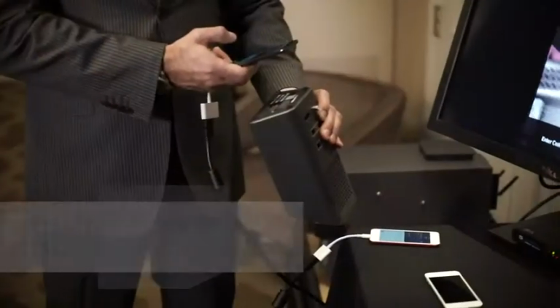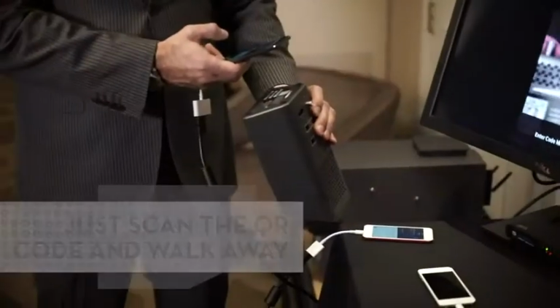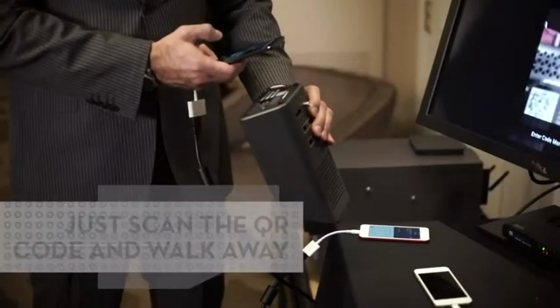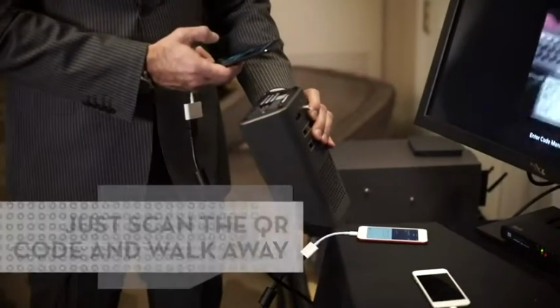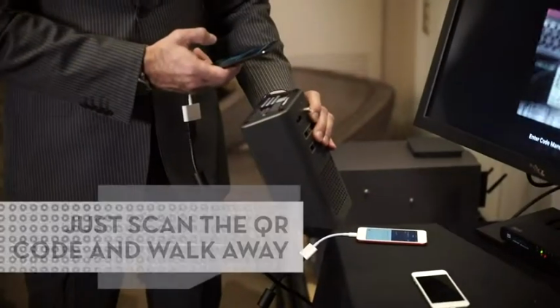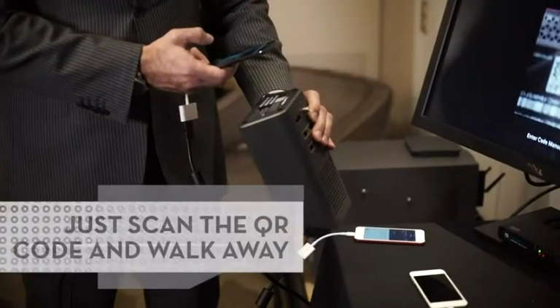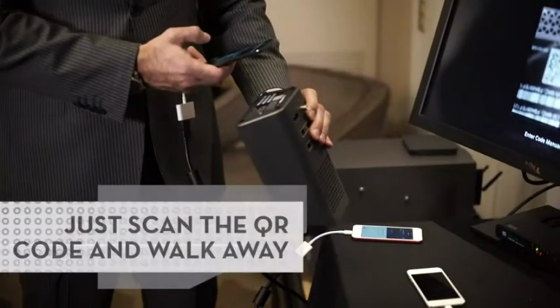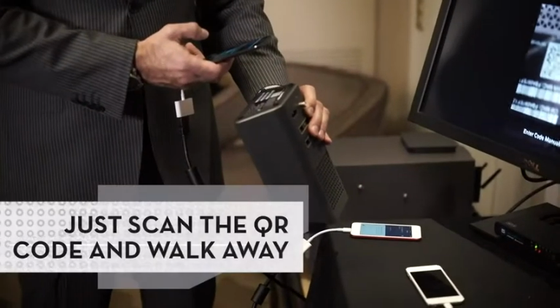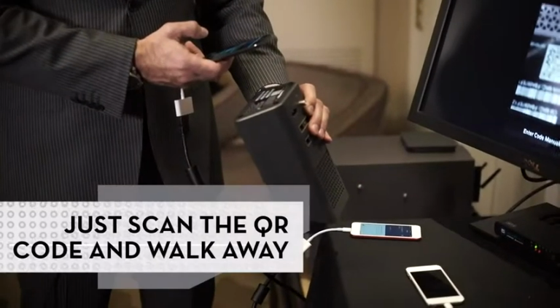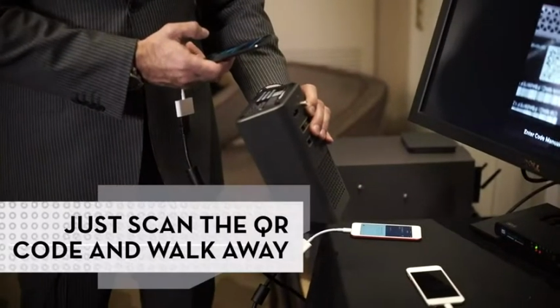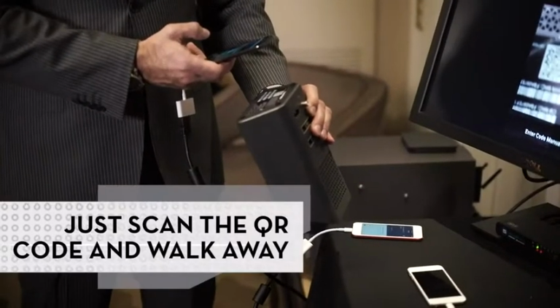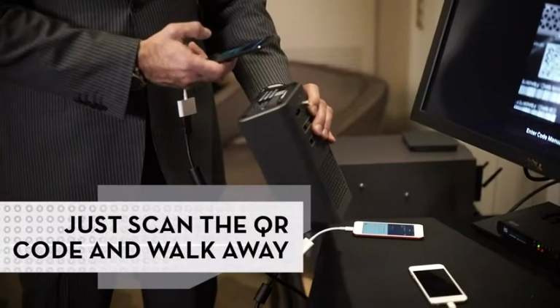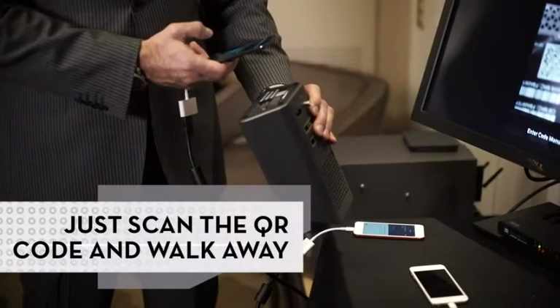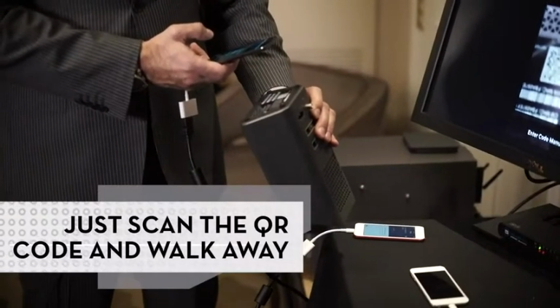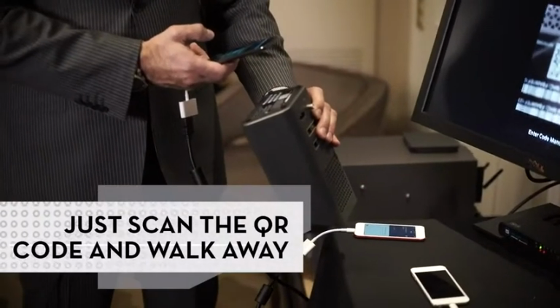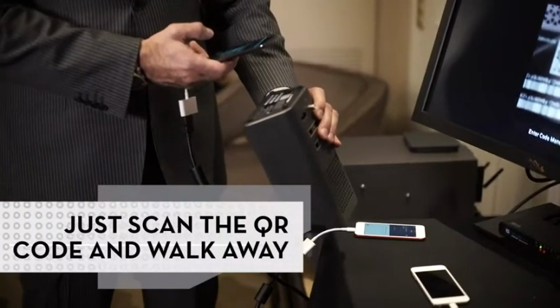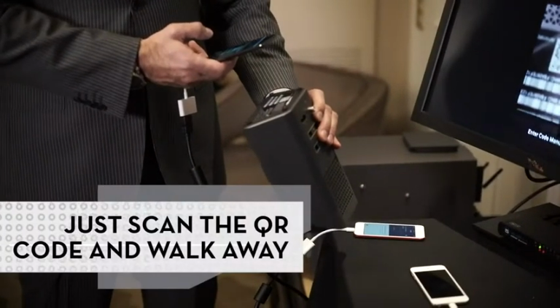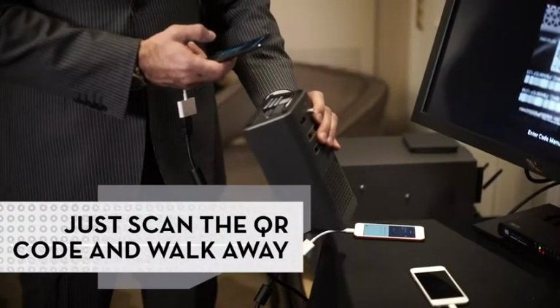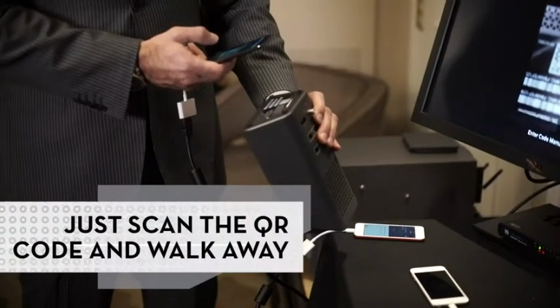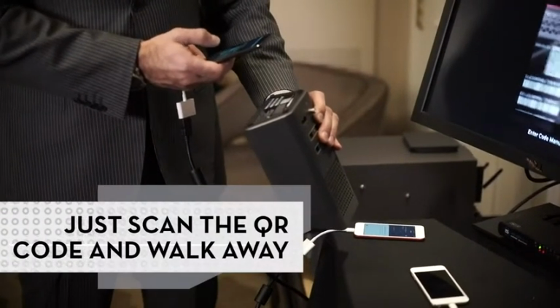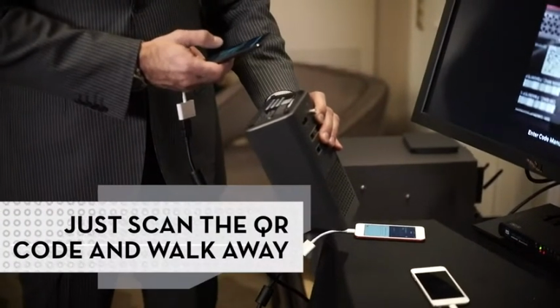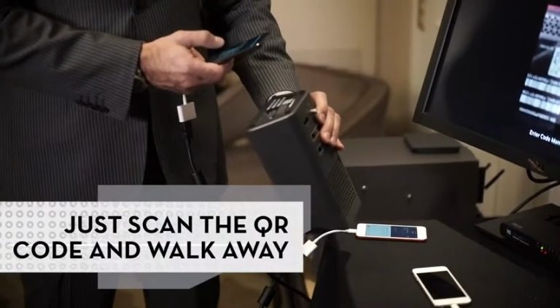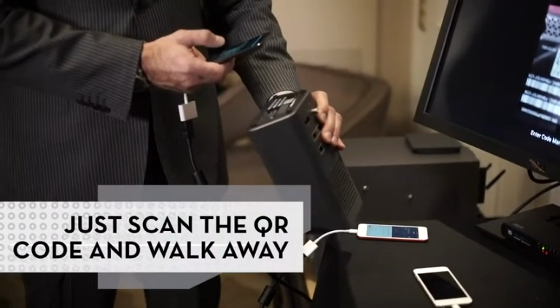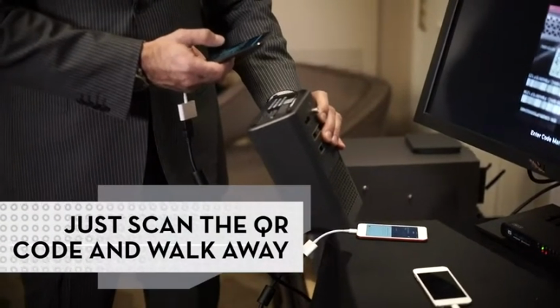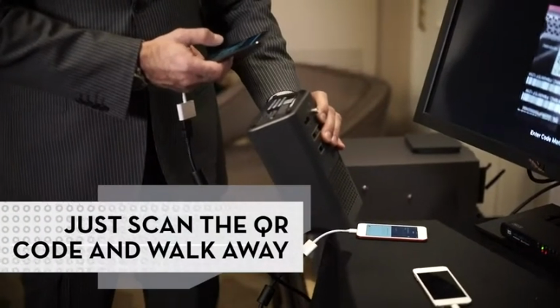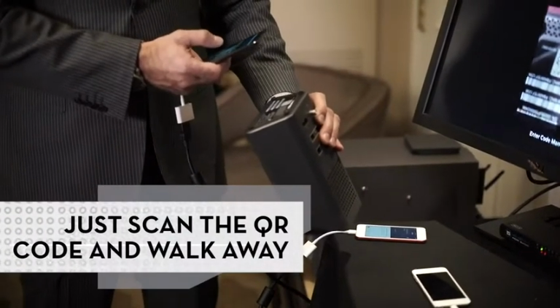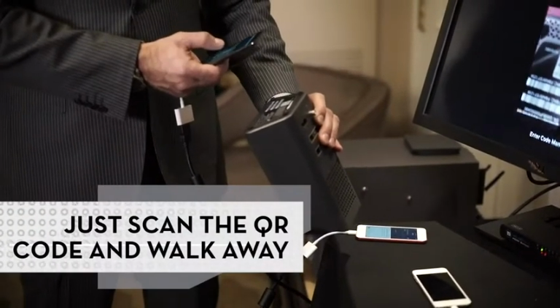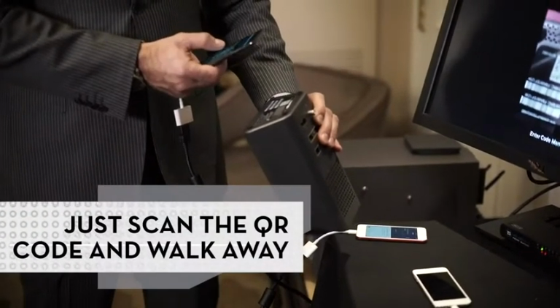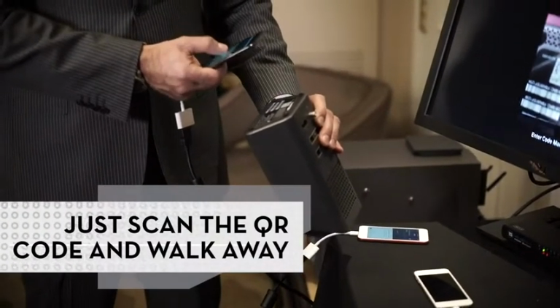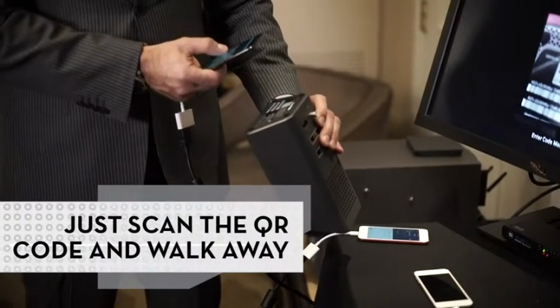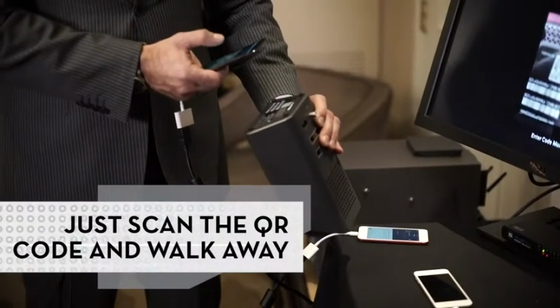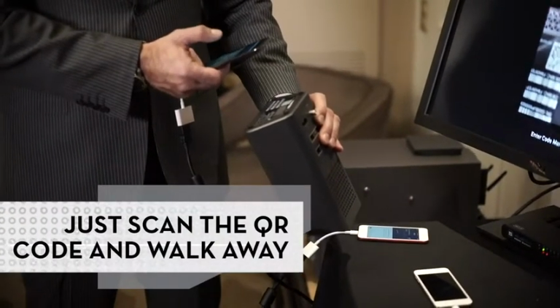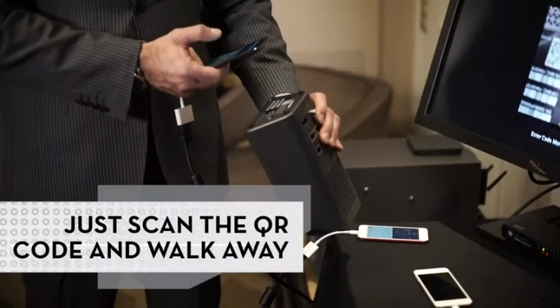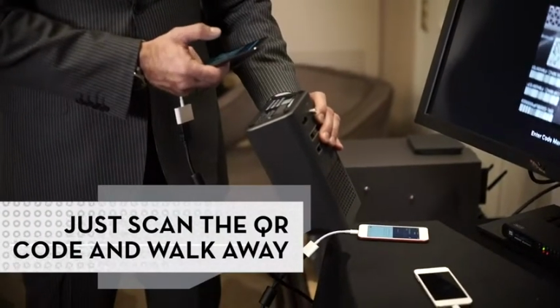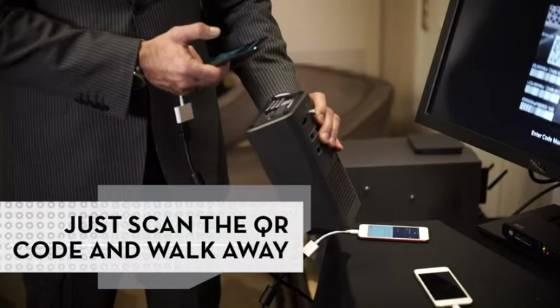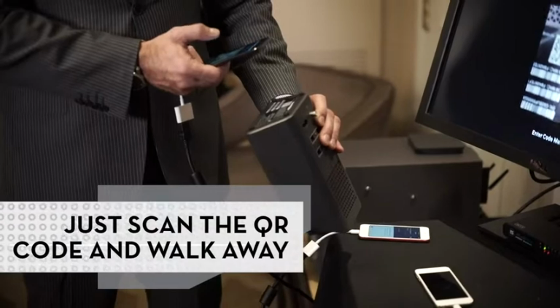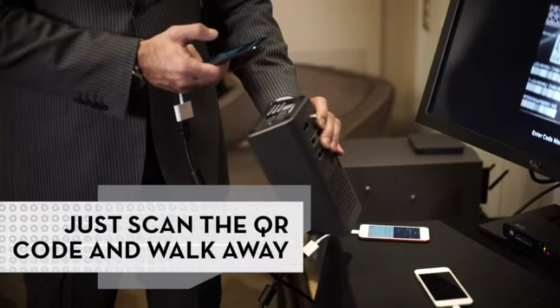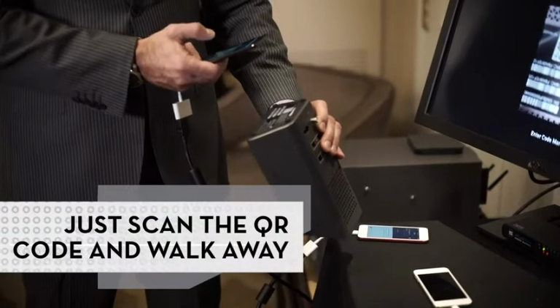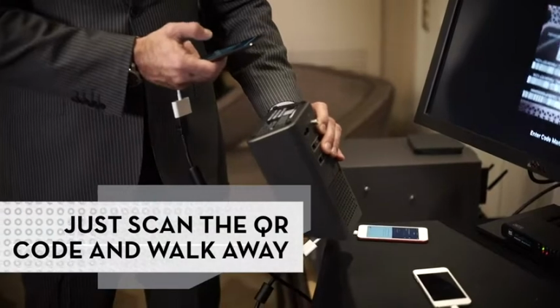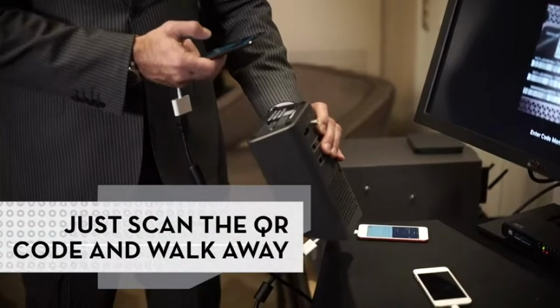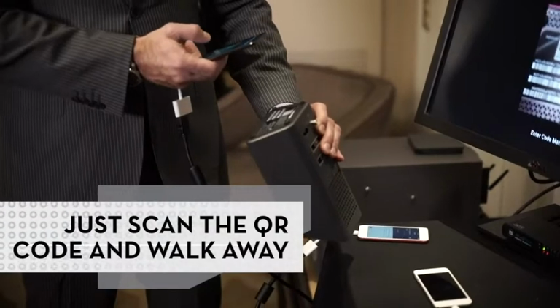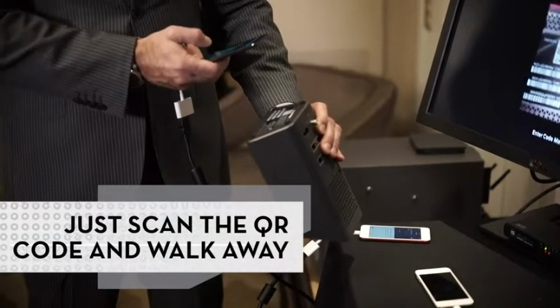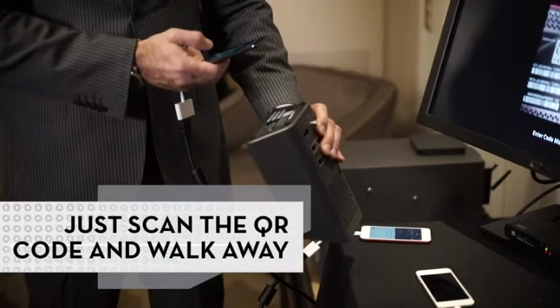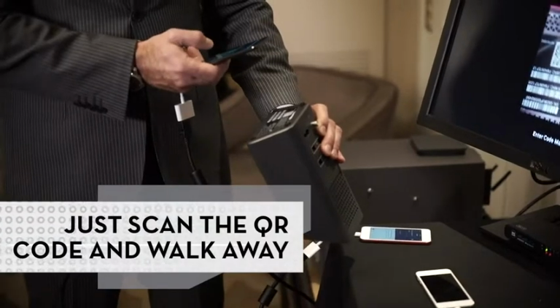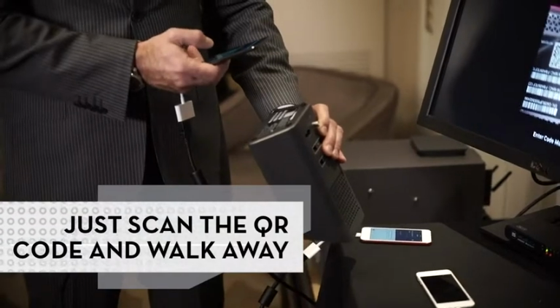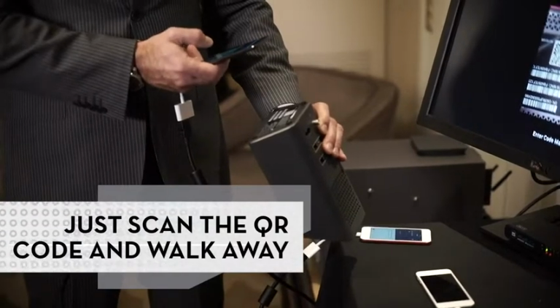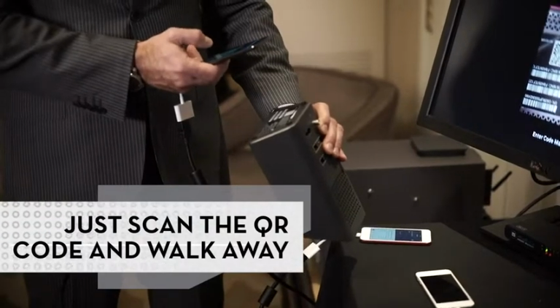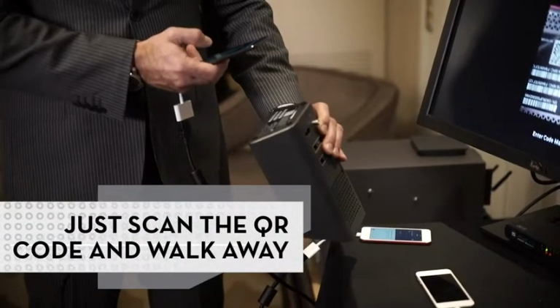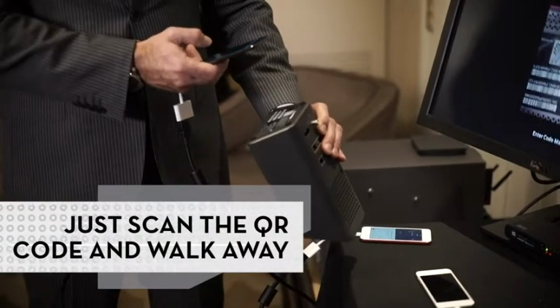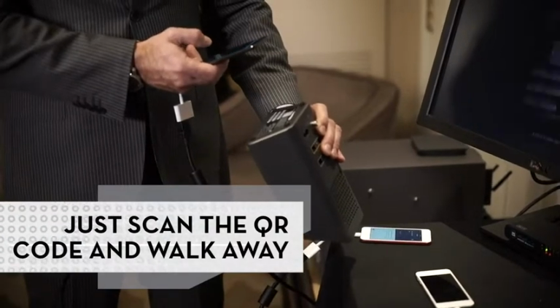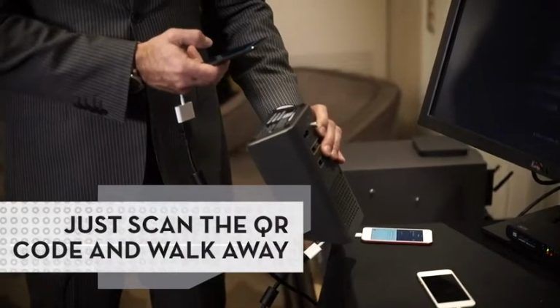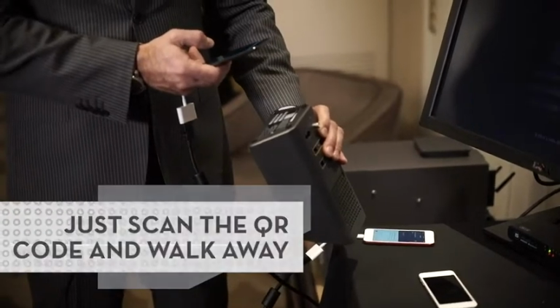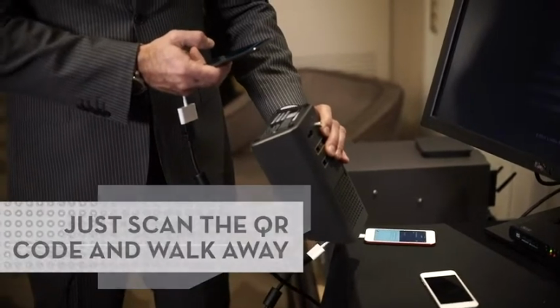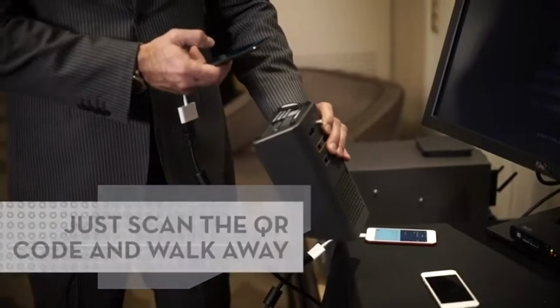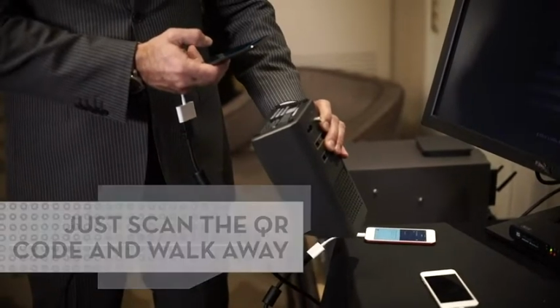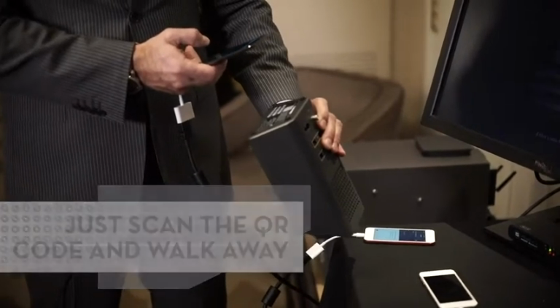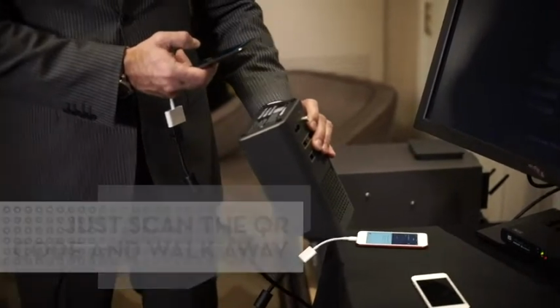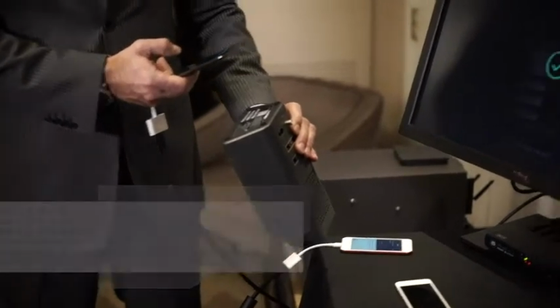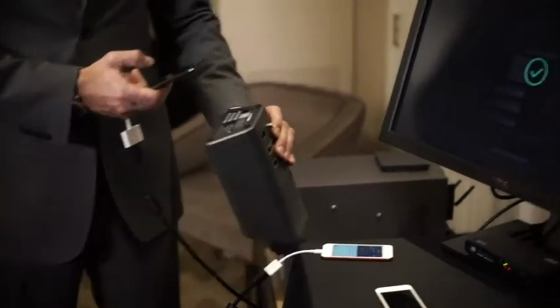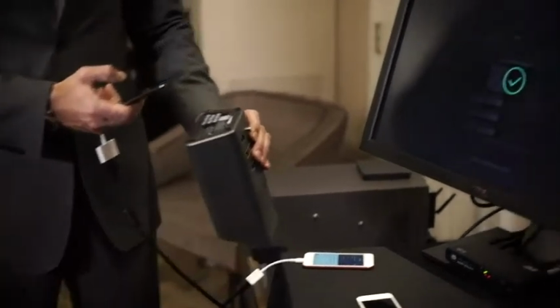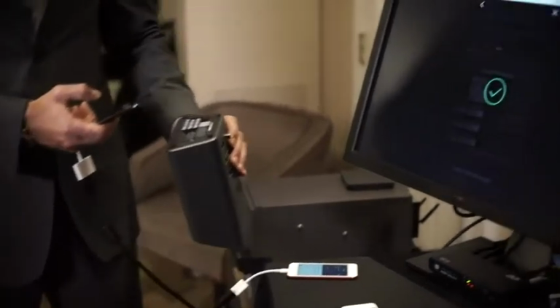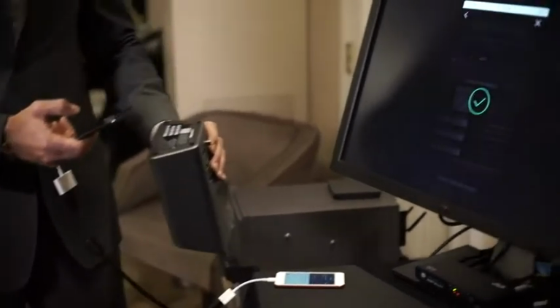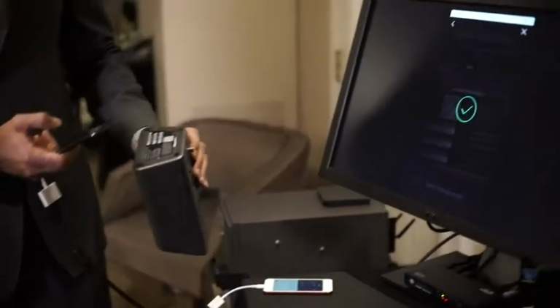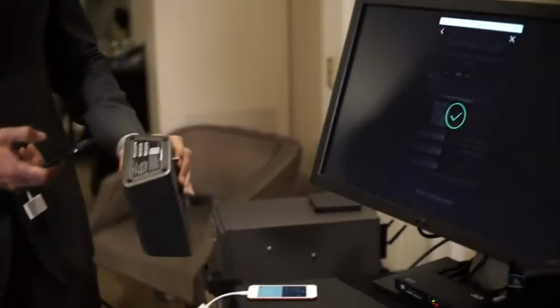Simply take a picture of the QR code on the bottom of the gateway, and we will start setting up your service right from there. So if you're a new customer, this makes it incredibly easy.